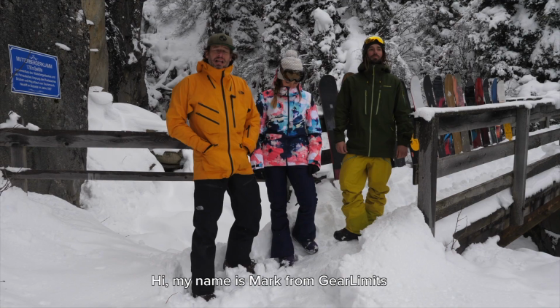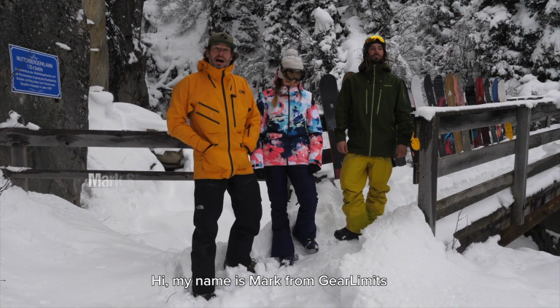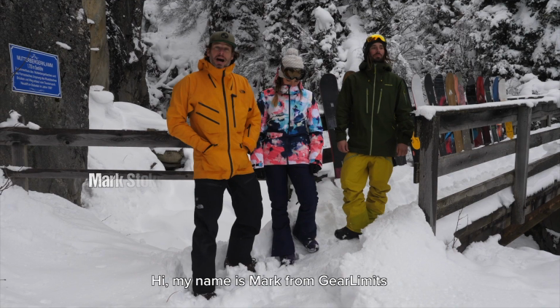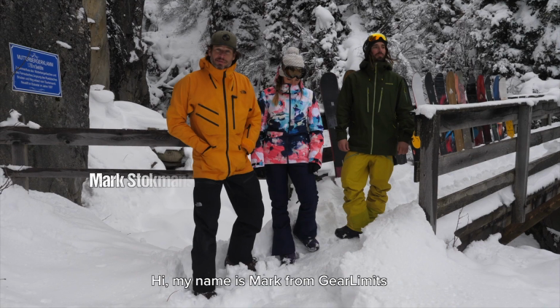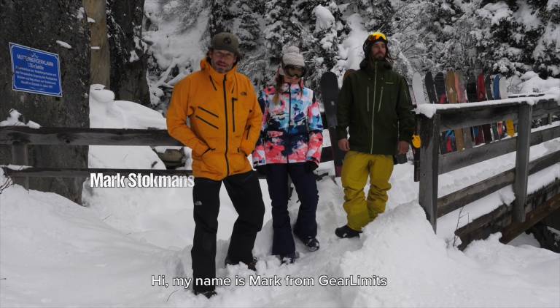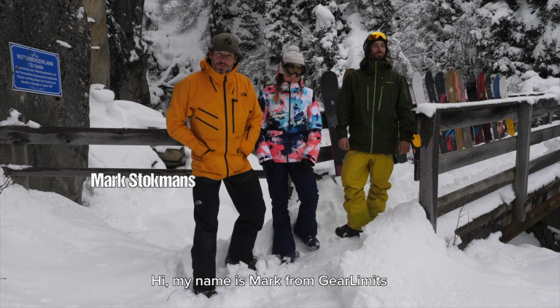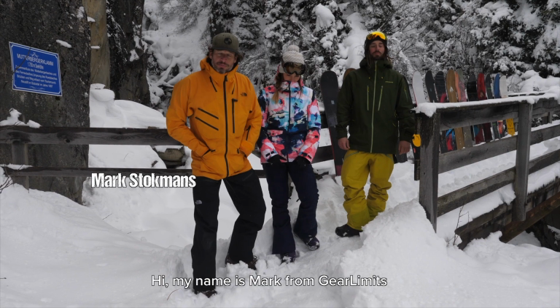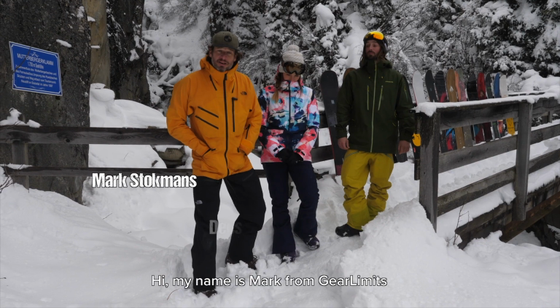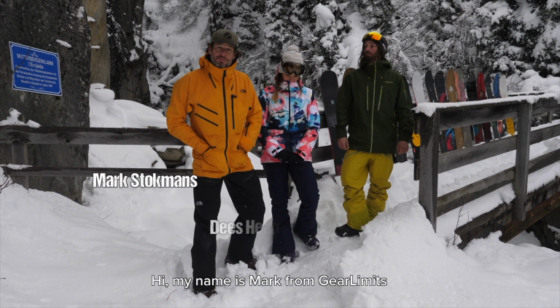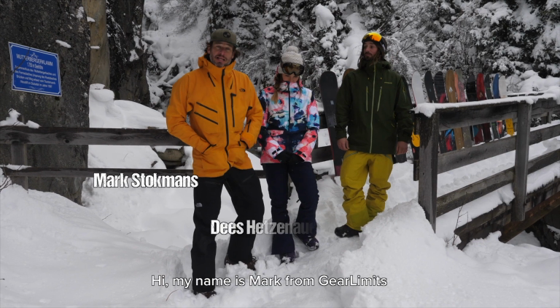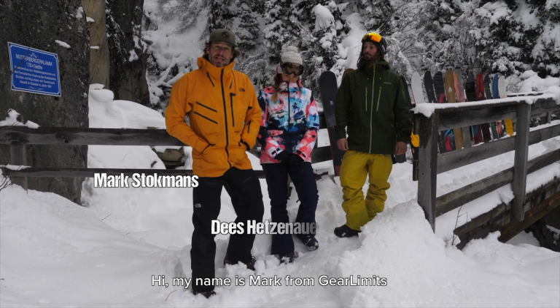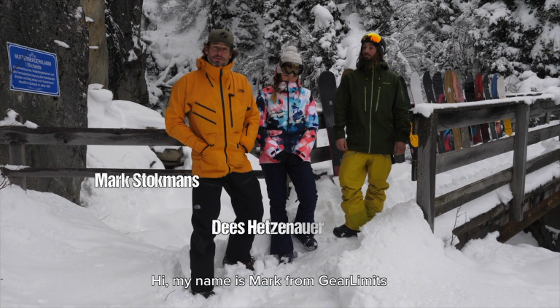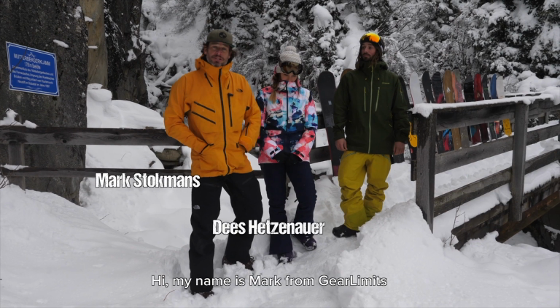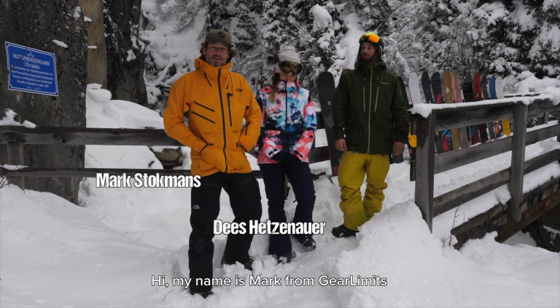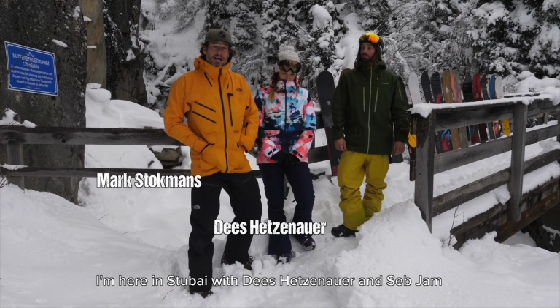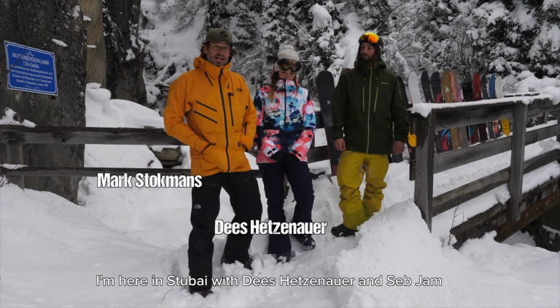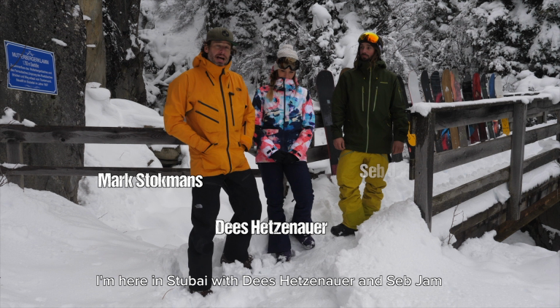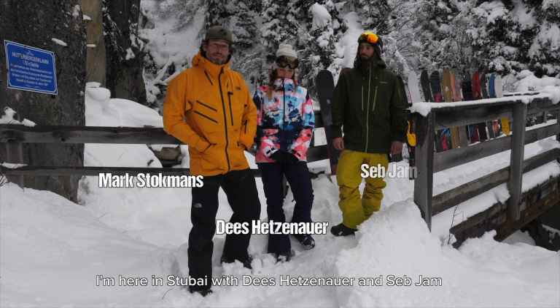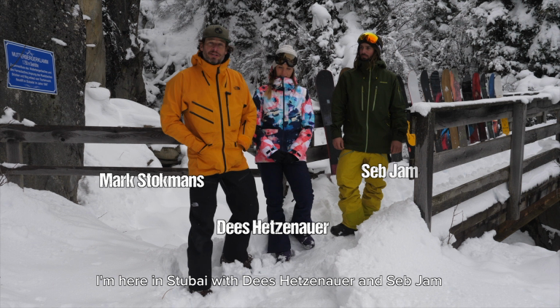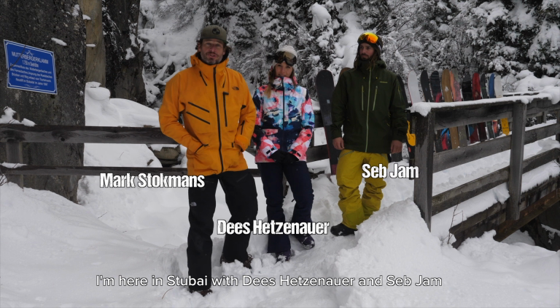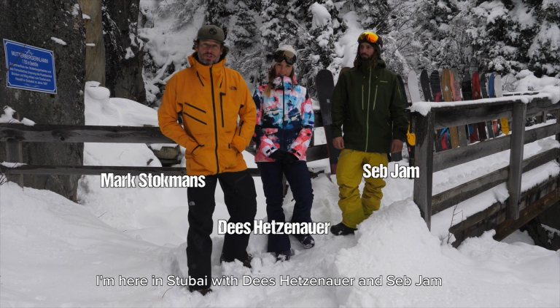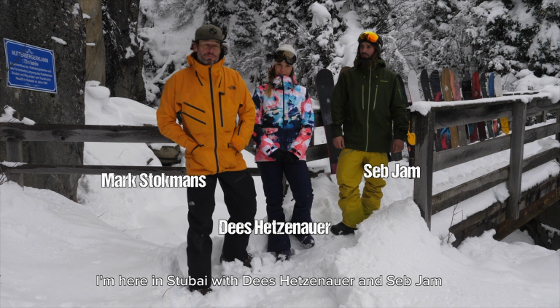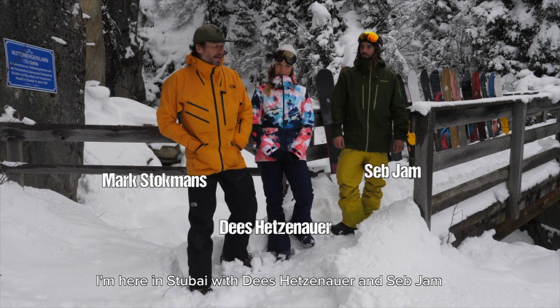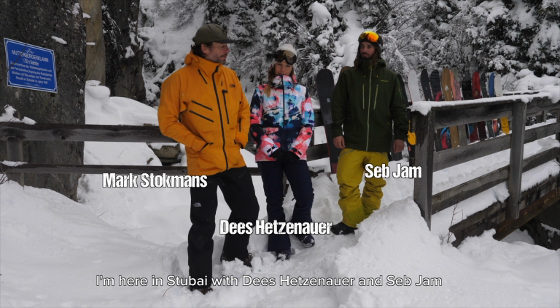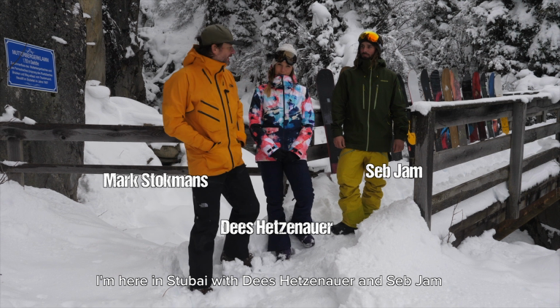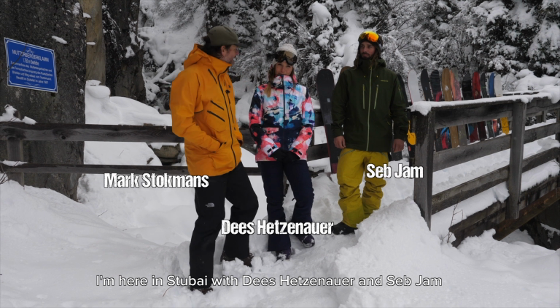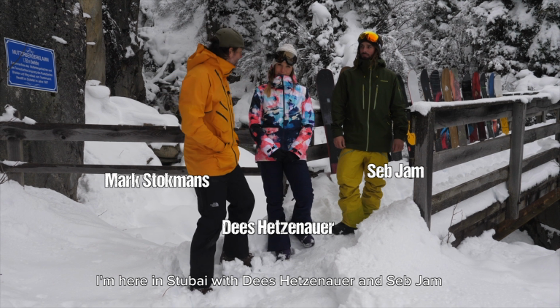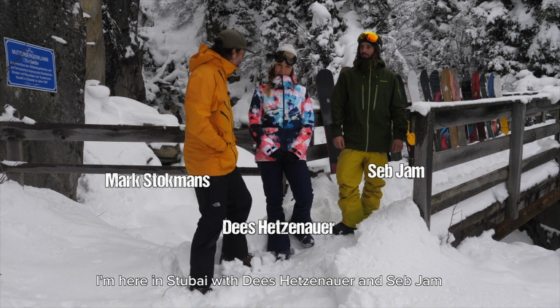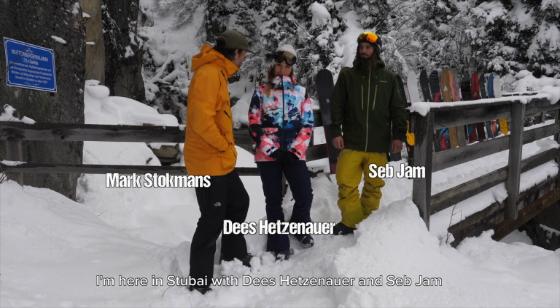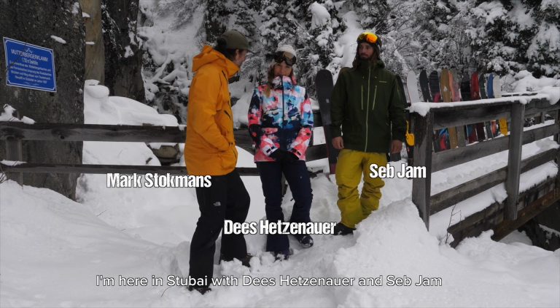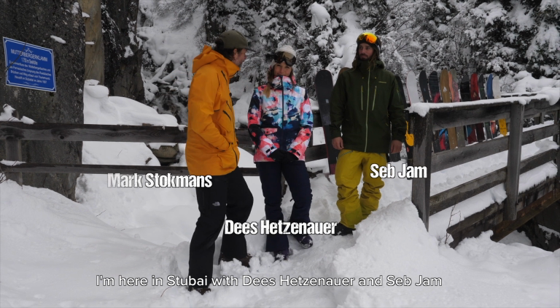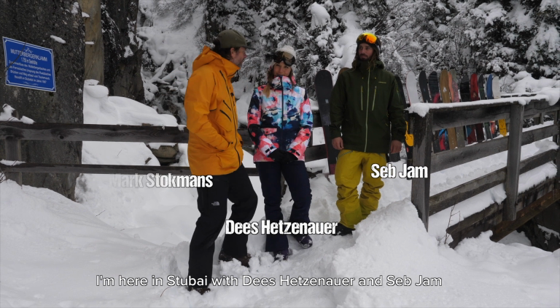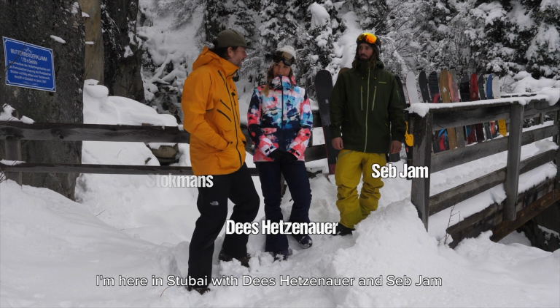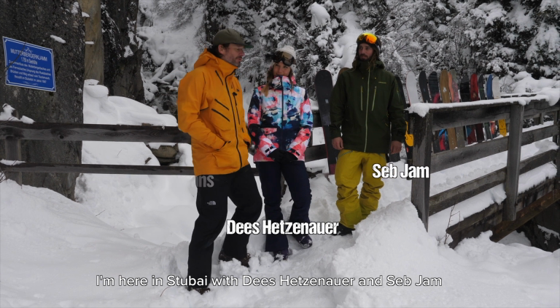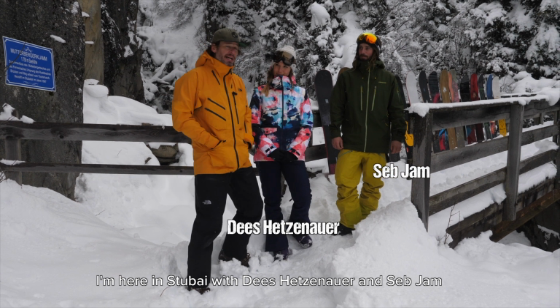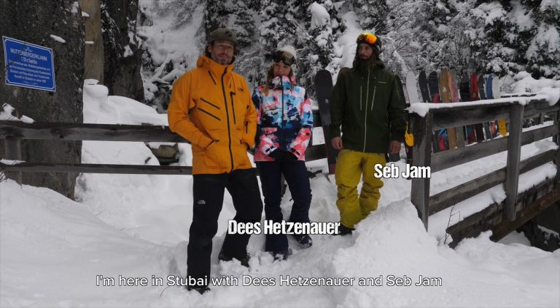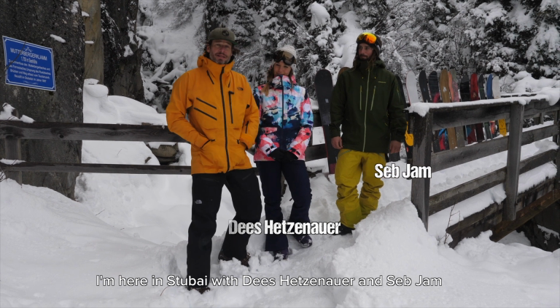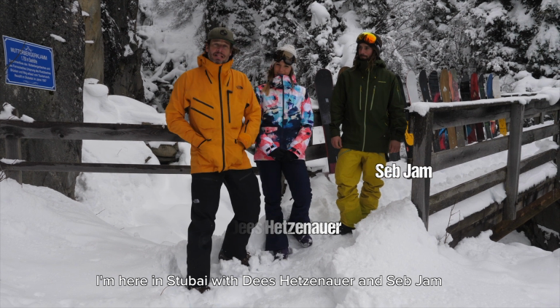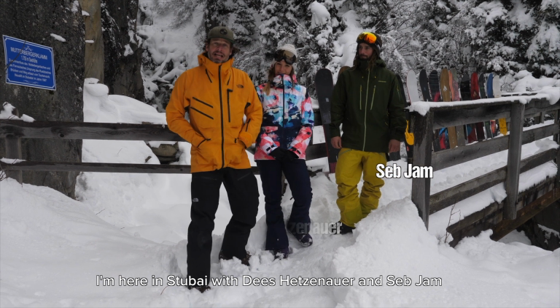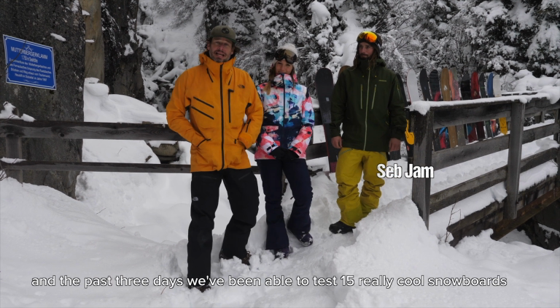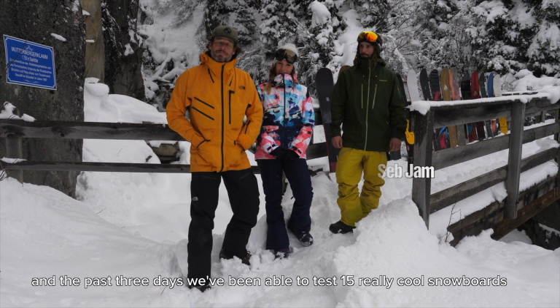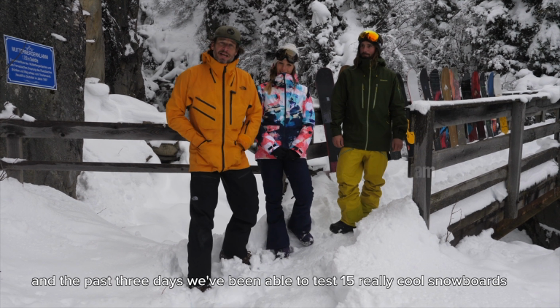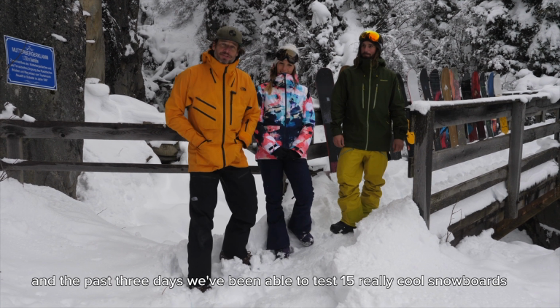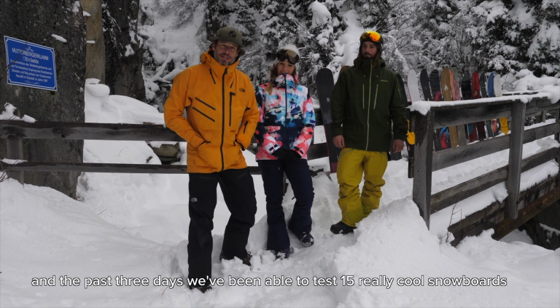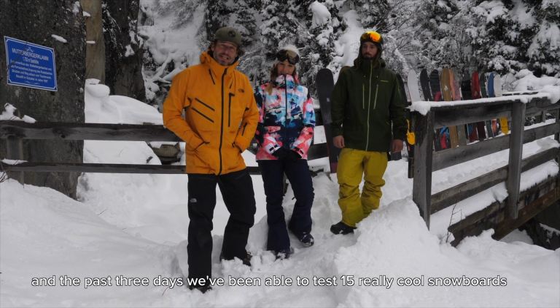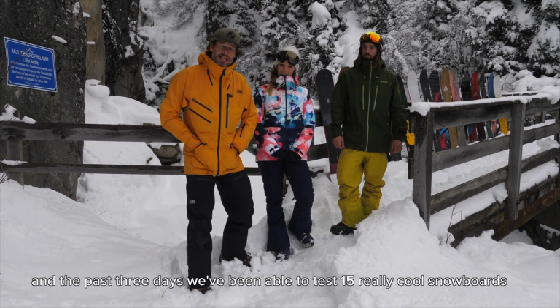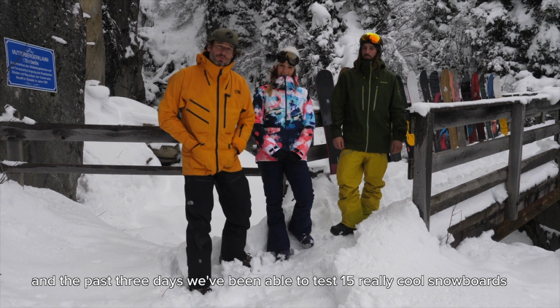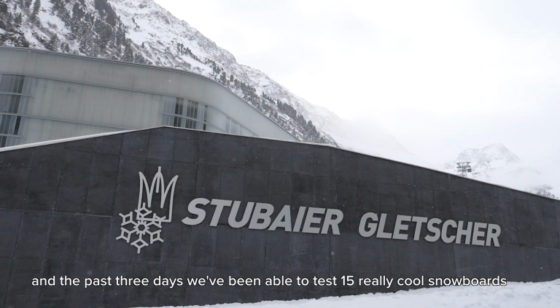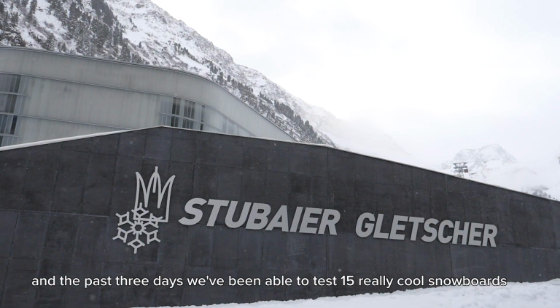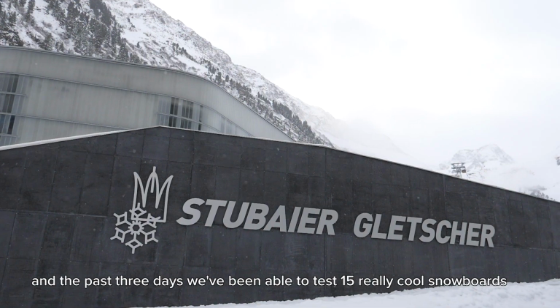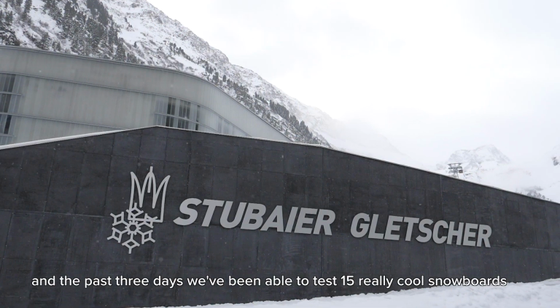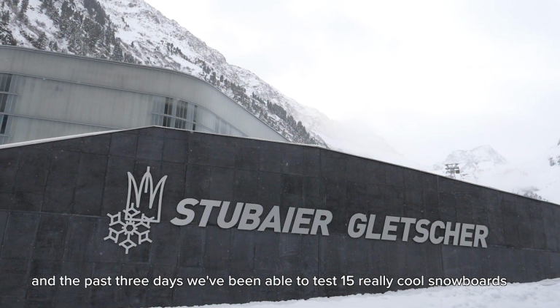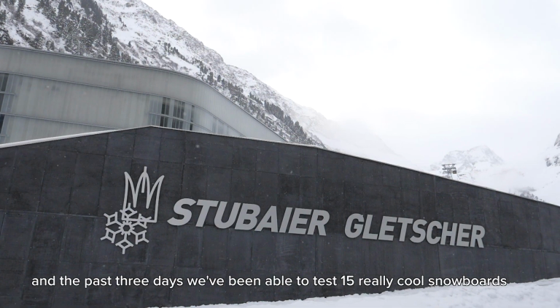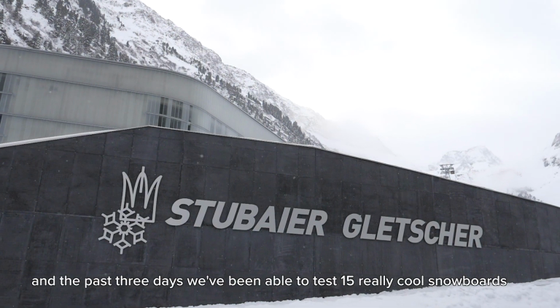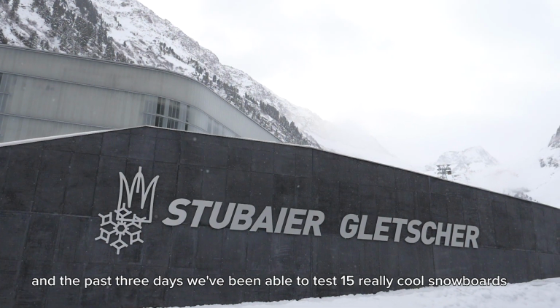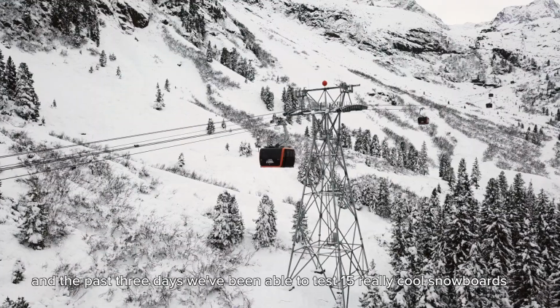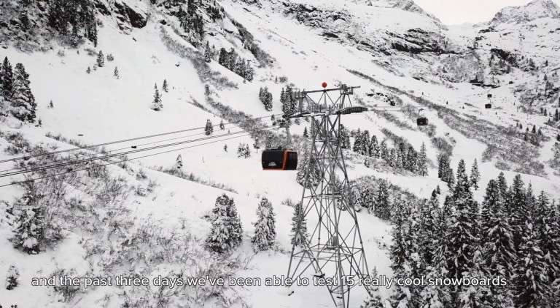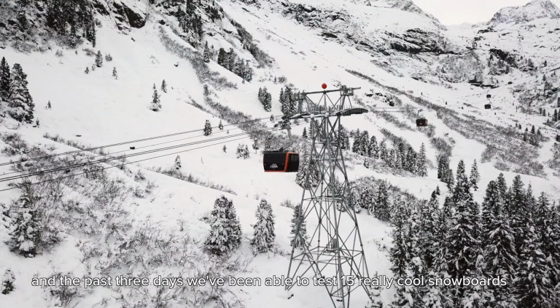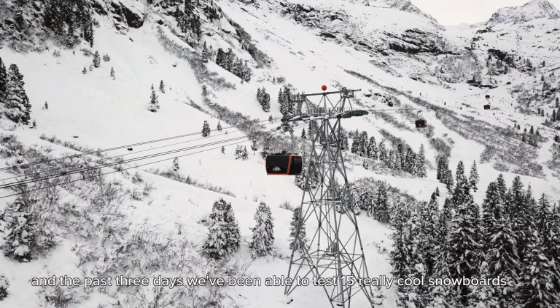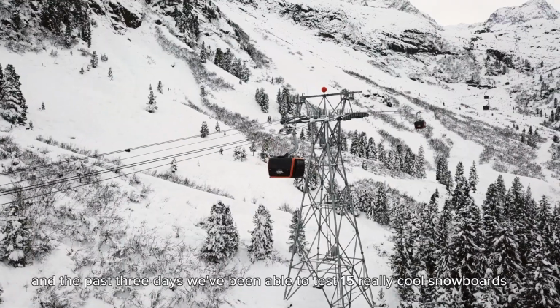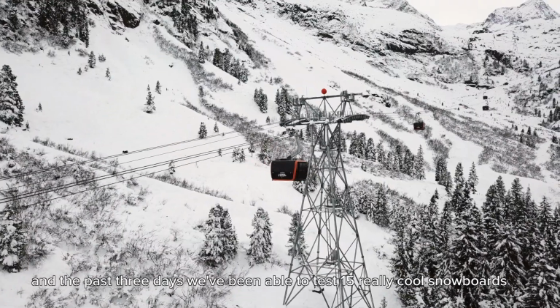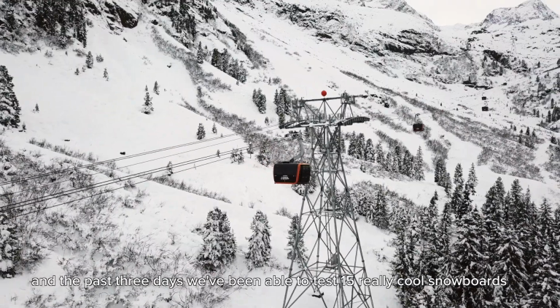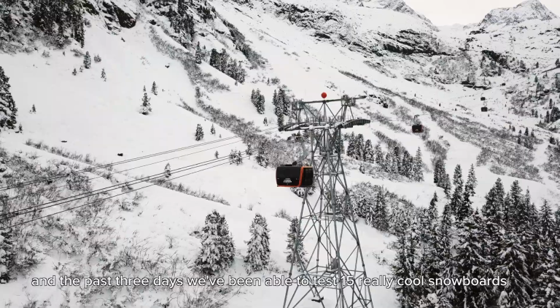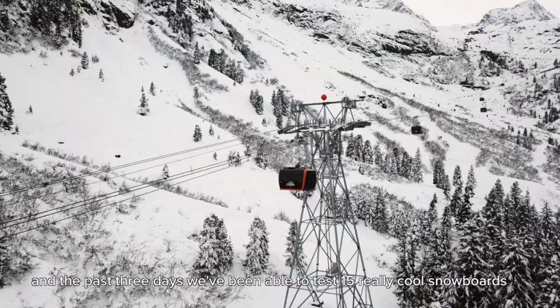Hi, my name is Mark from GearLimits. I'm here in Stubai with Day Setsenau and Sepp Jam, and the past three days we've been able to test 15 really cool snowboards.